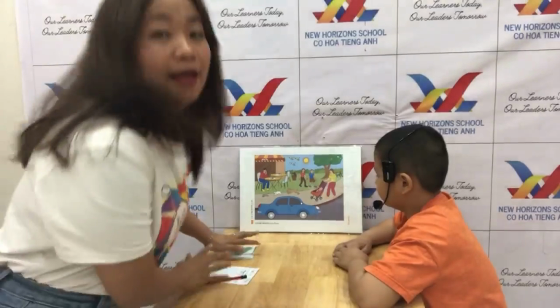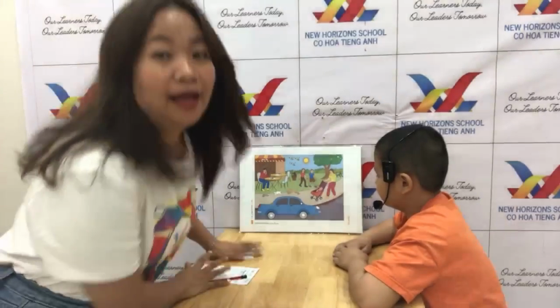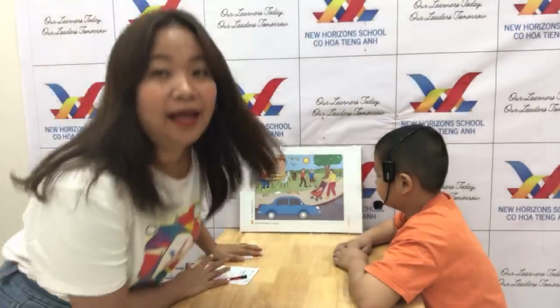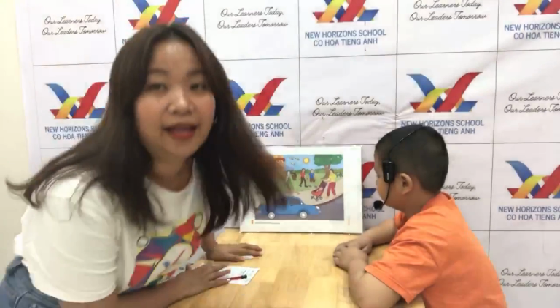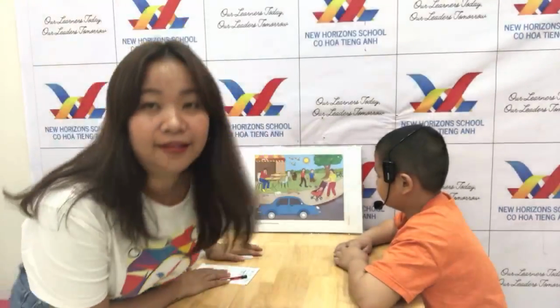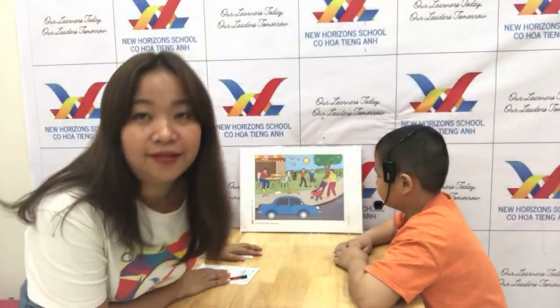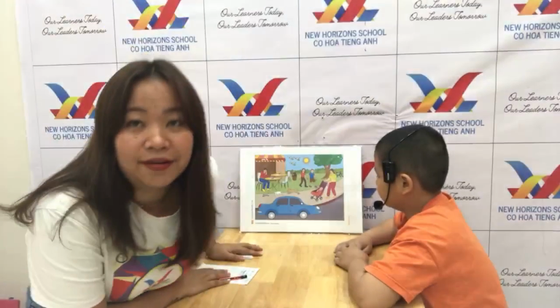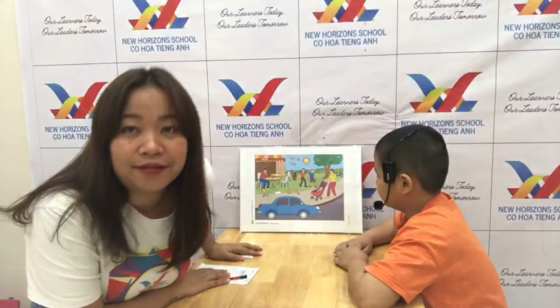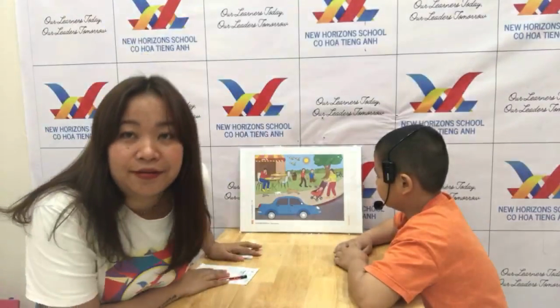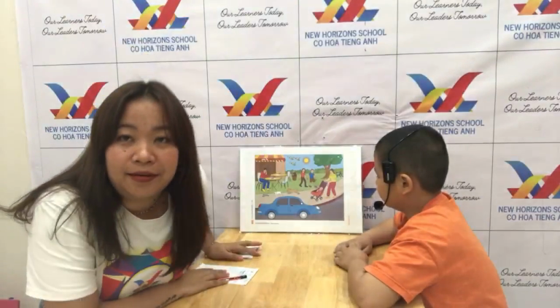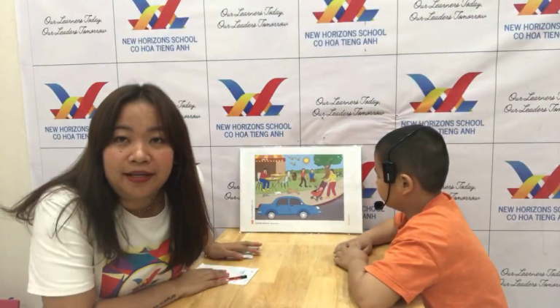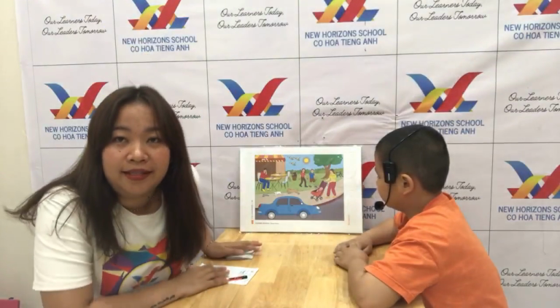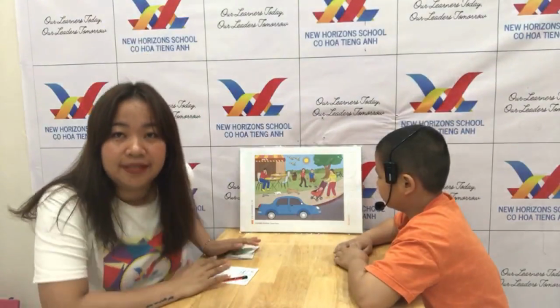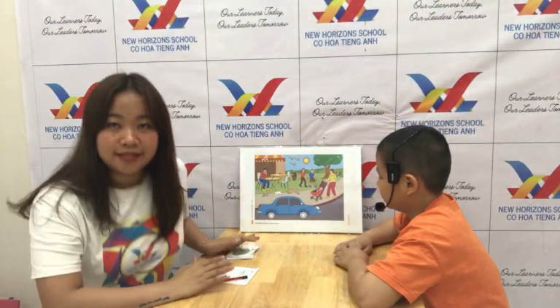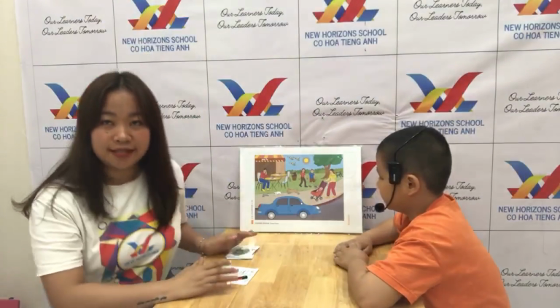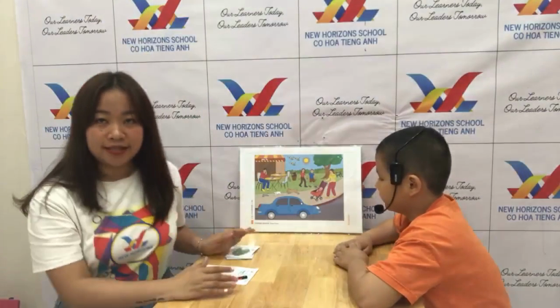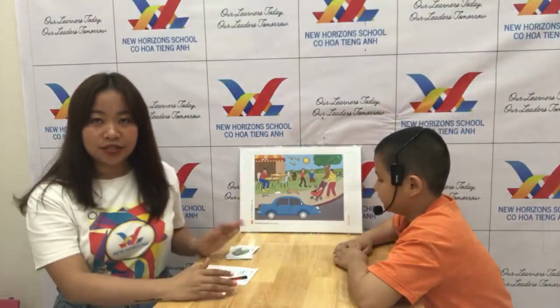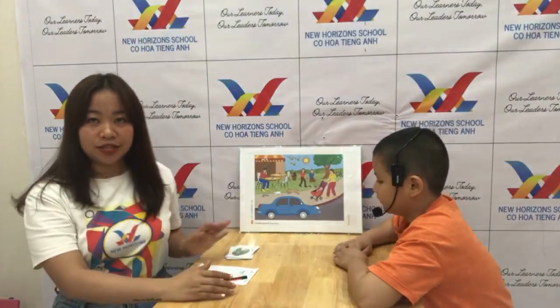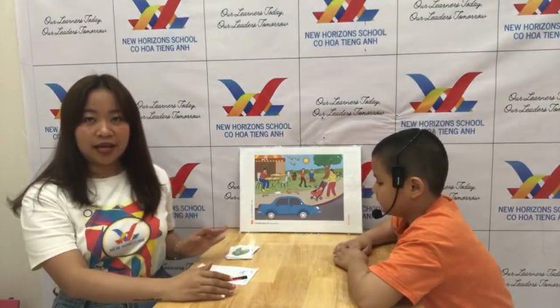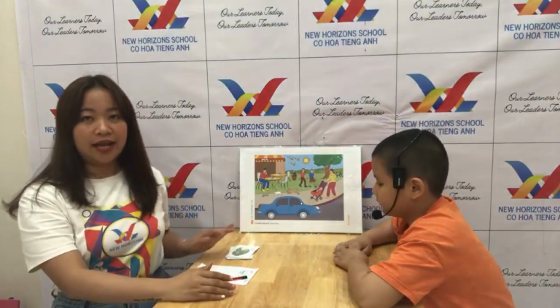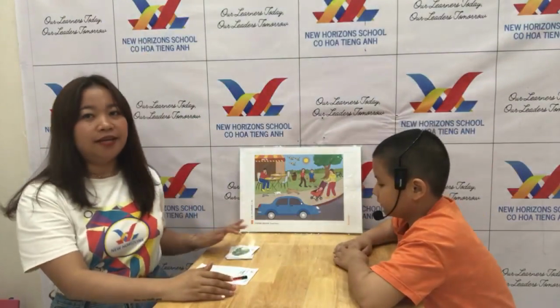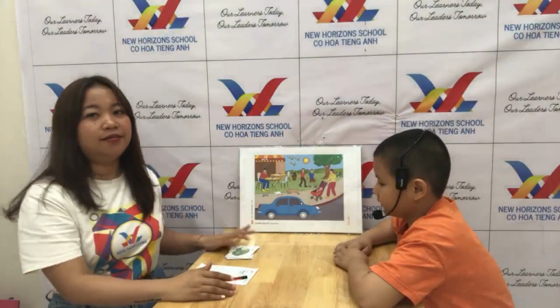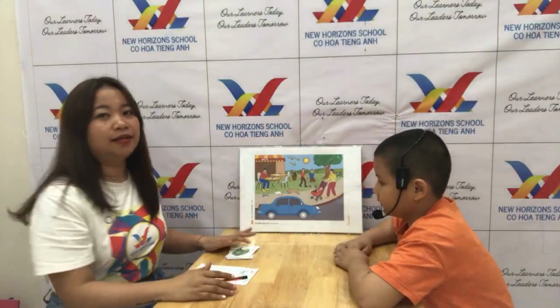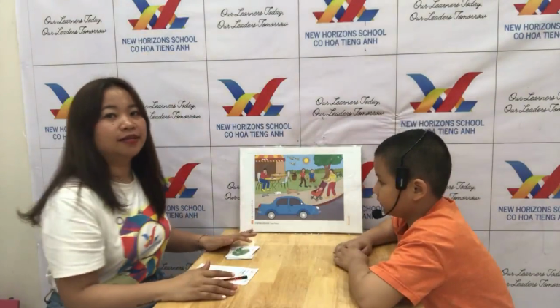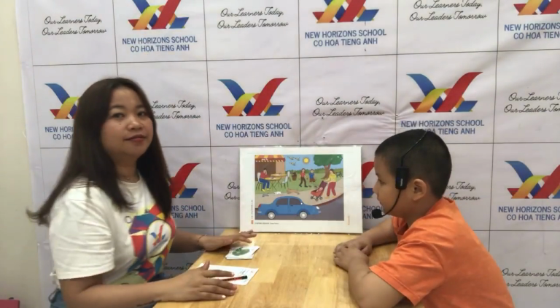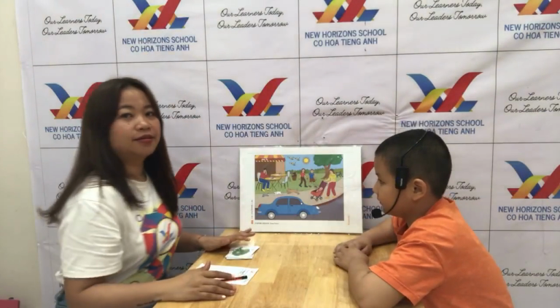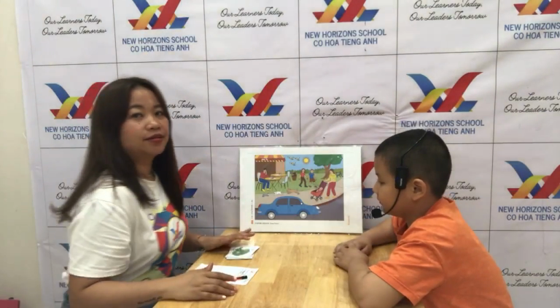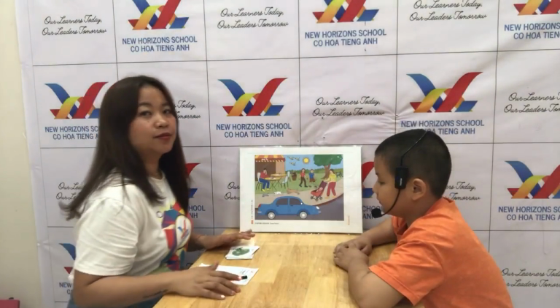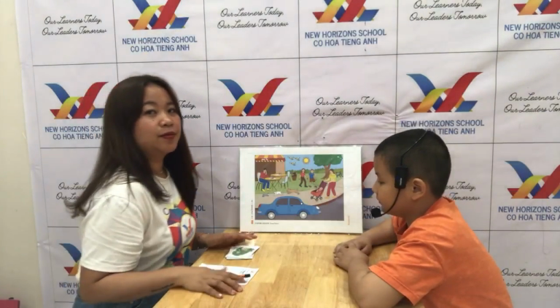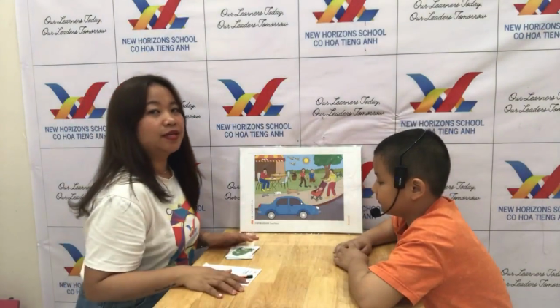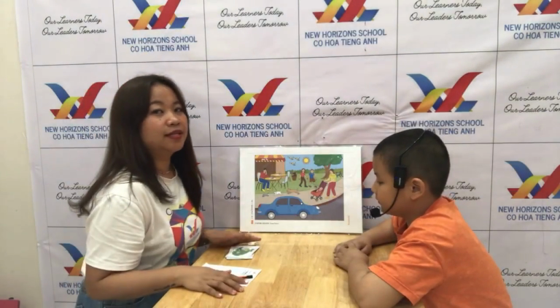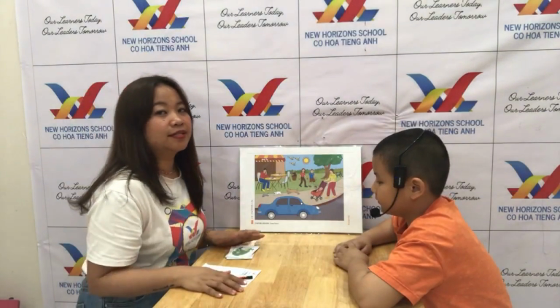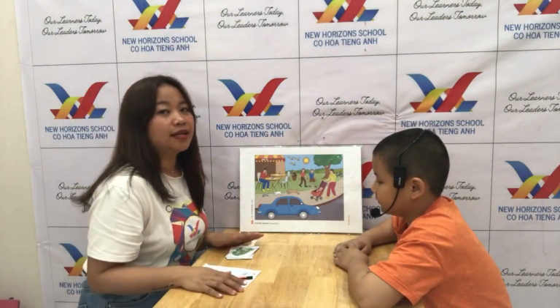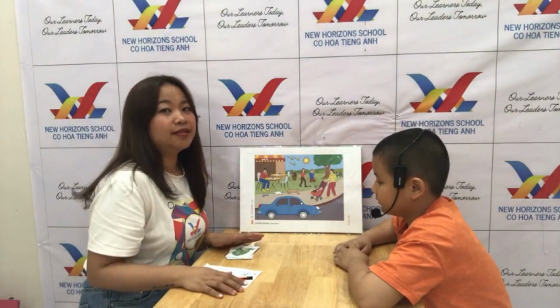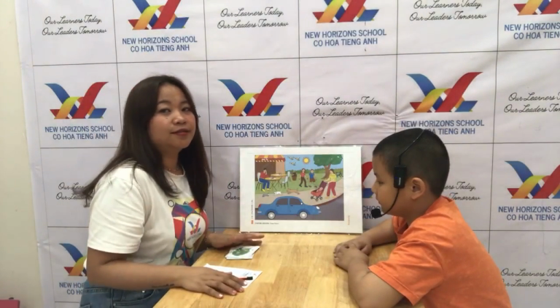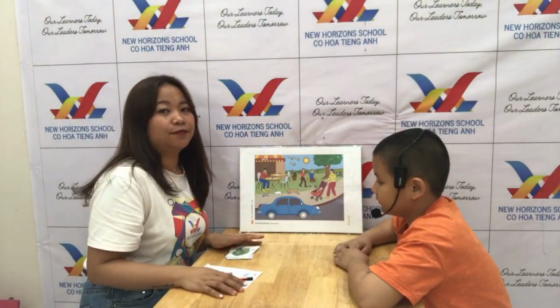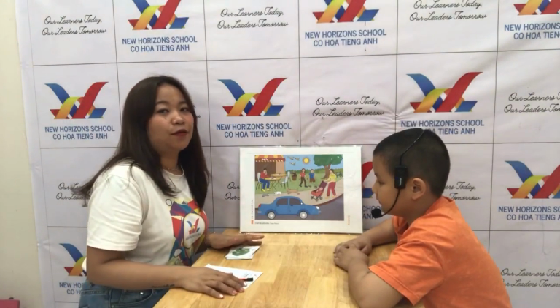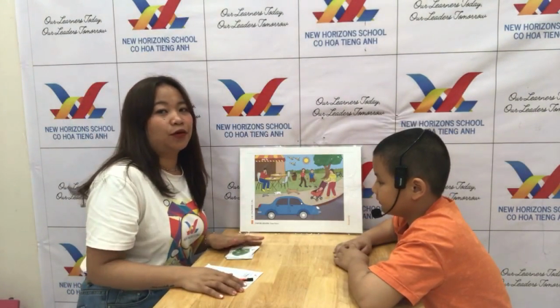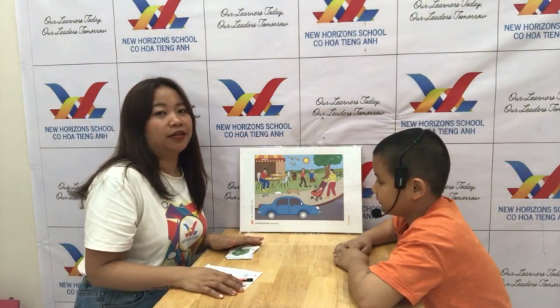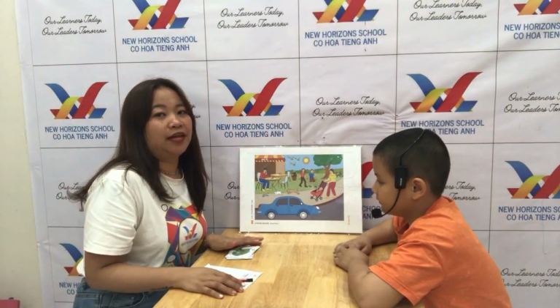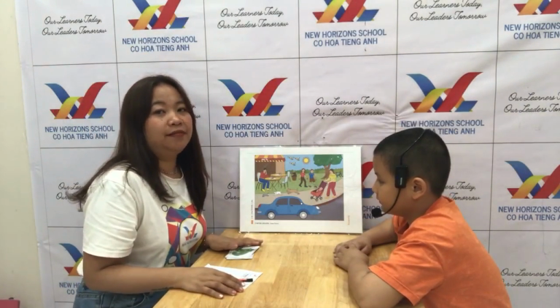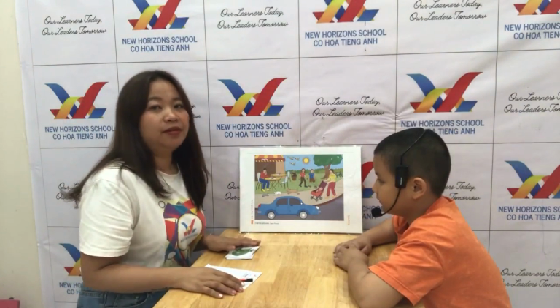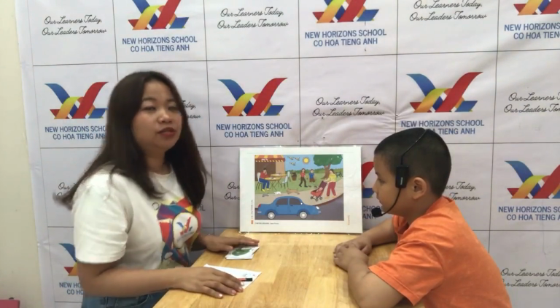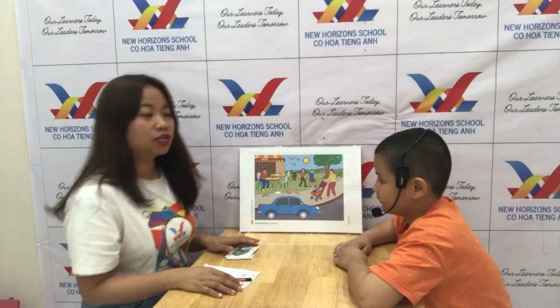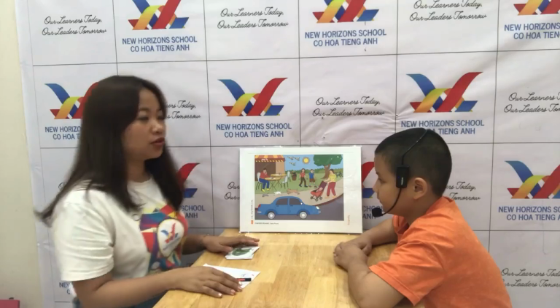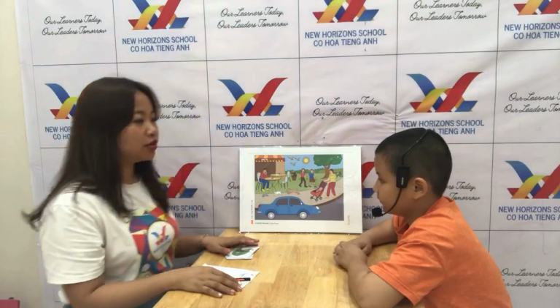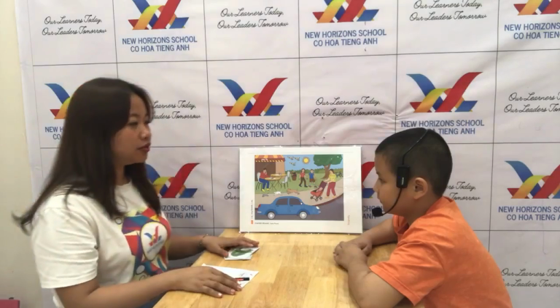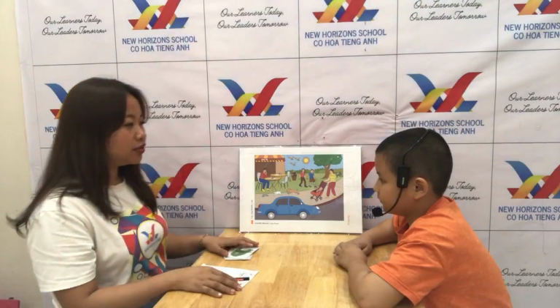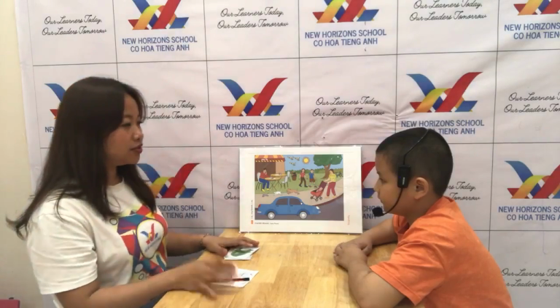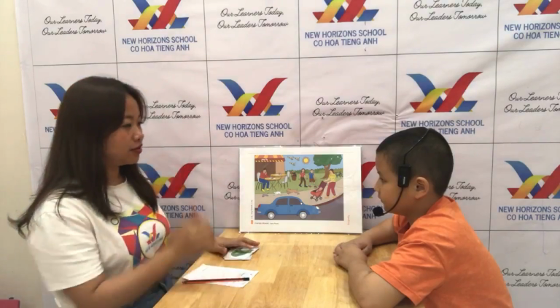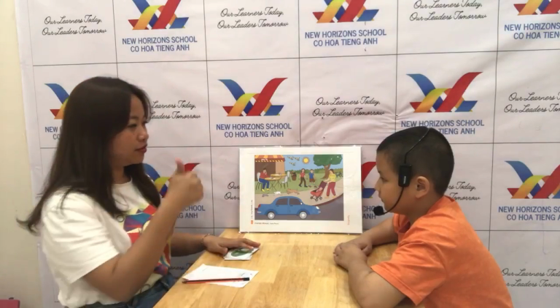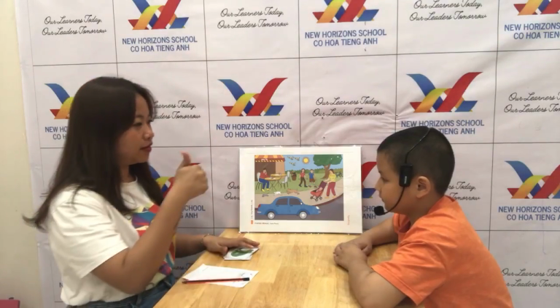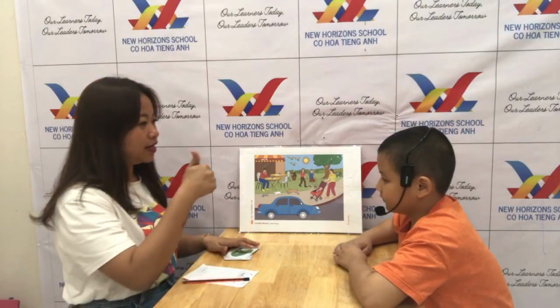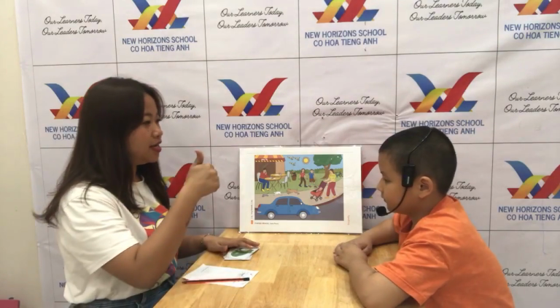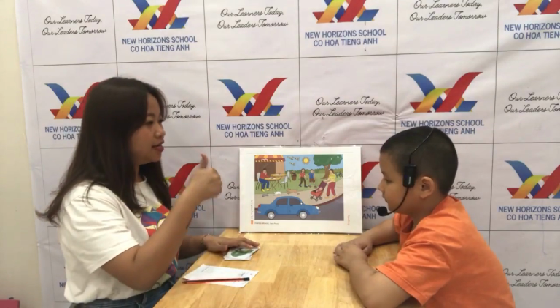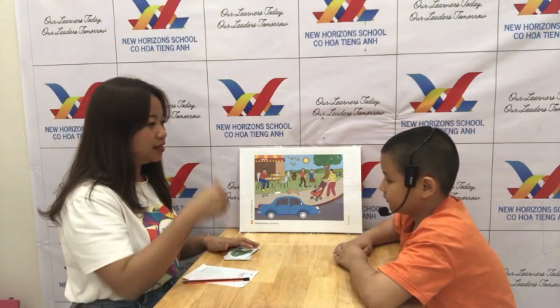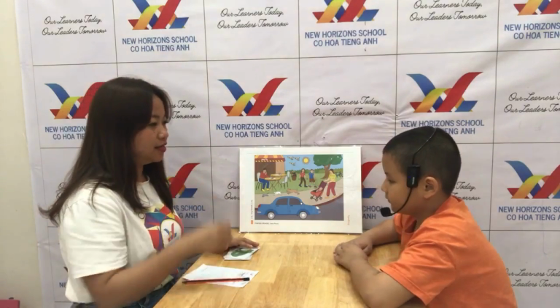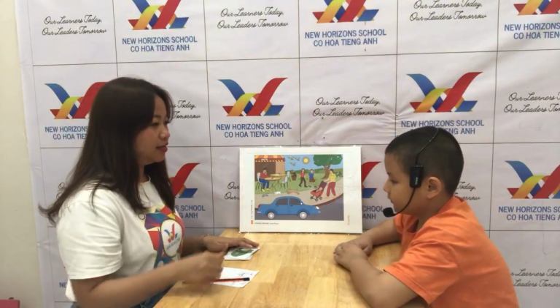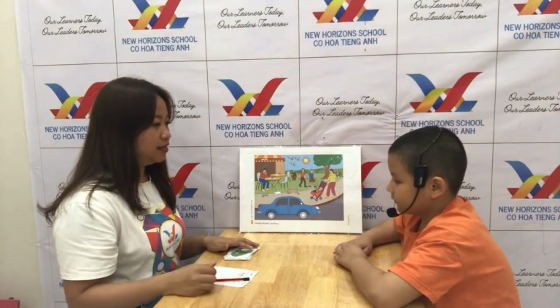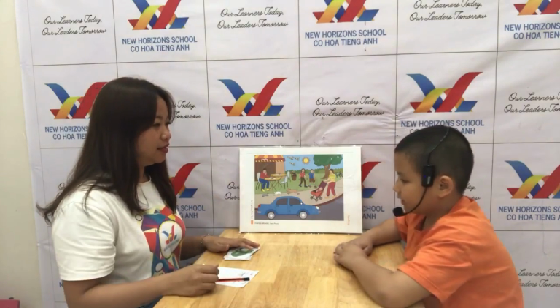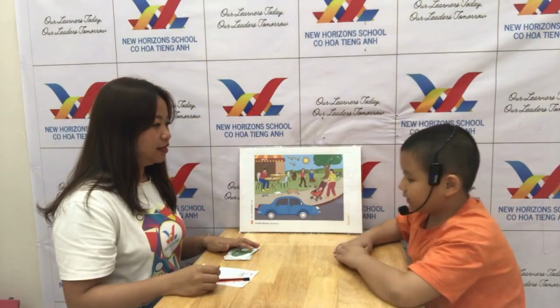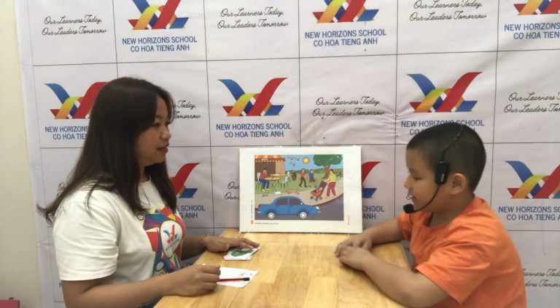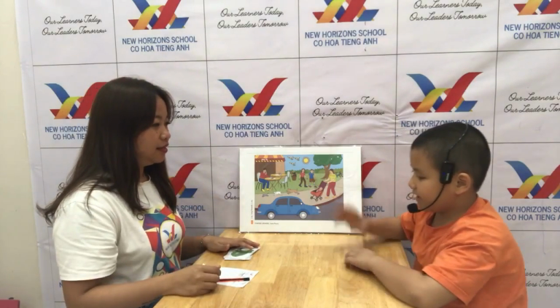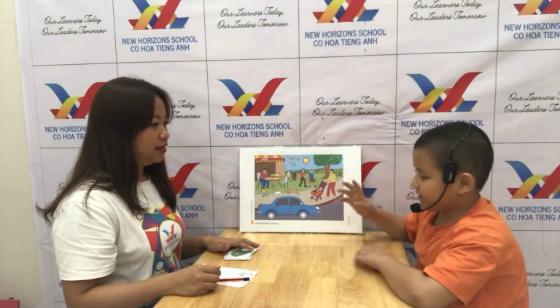Hello everyone, this is Teacher Ayan. Welcome to your speaking test for Cambridge Starters. Are you ready? Yes.